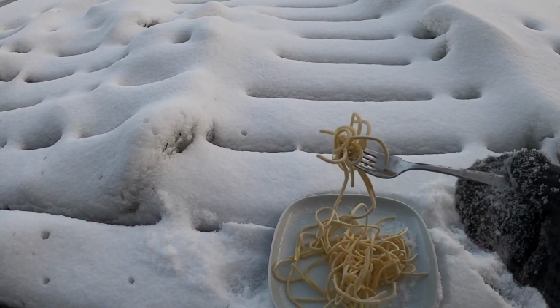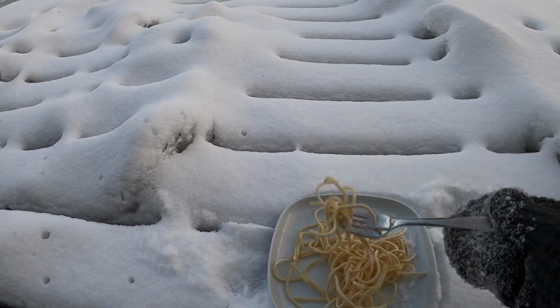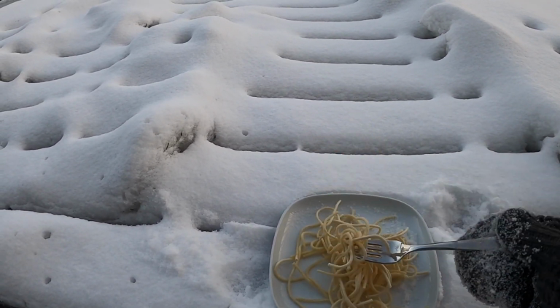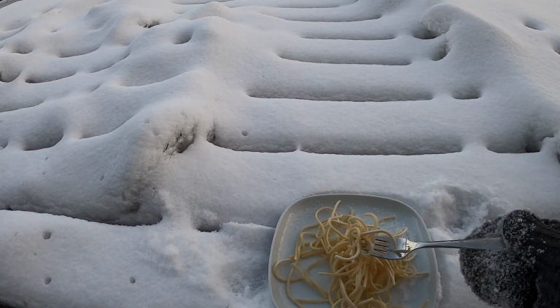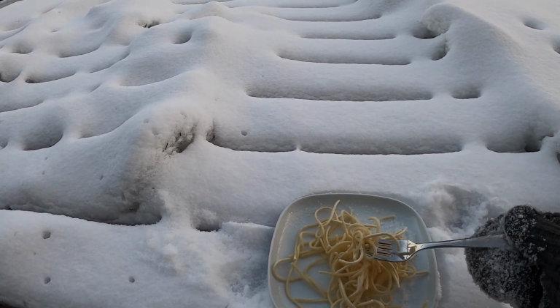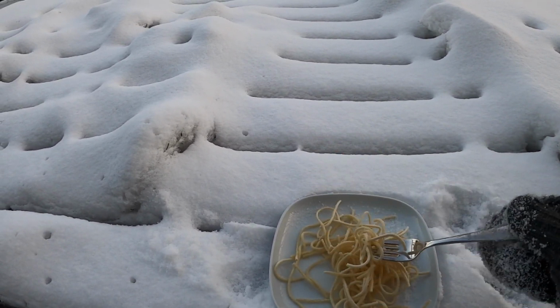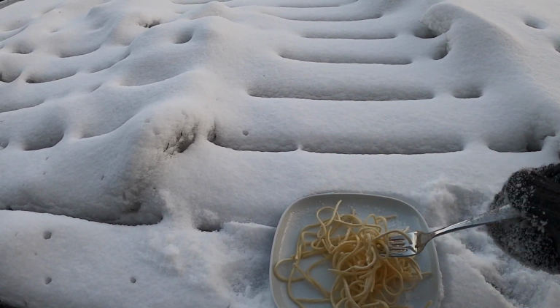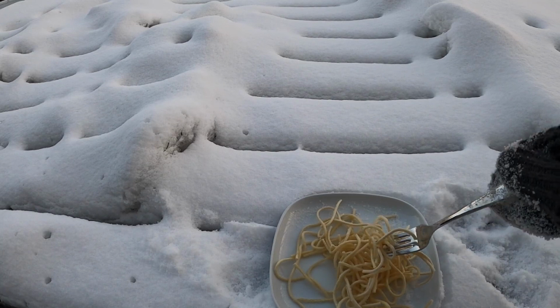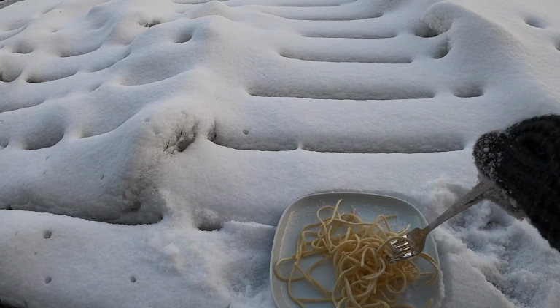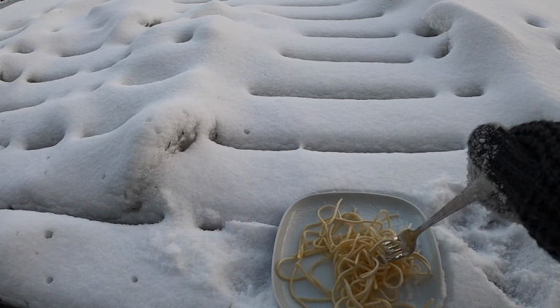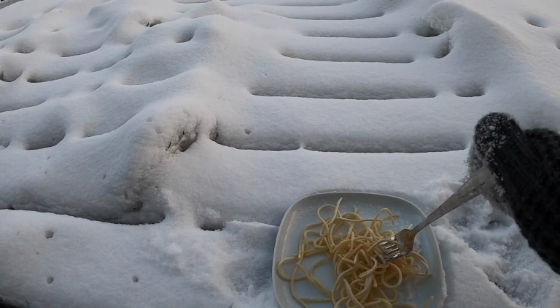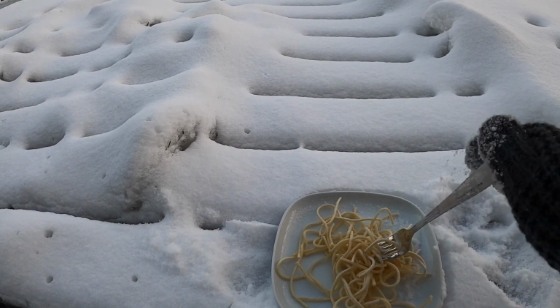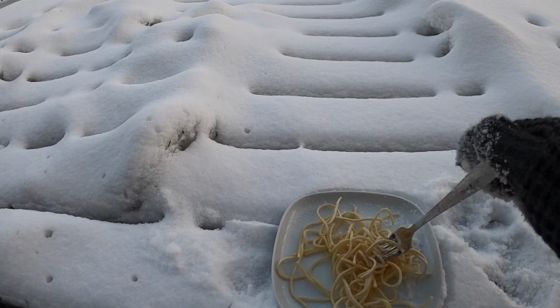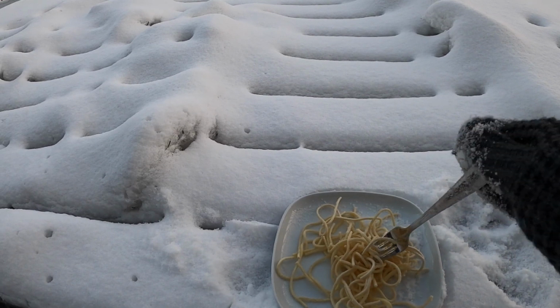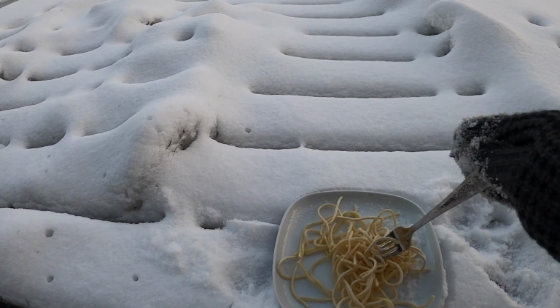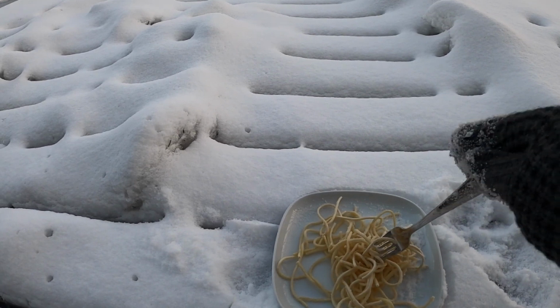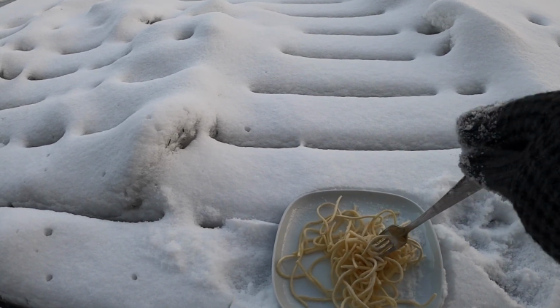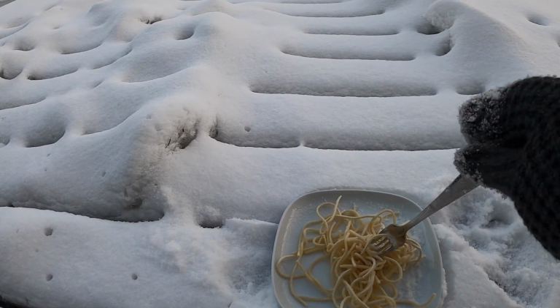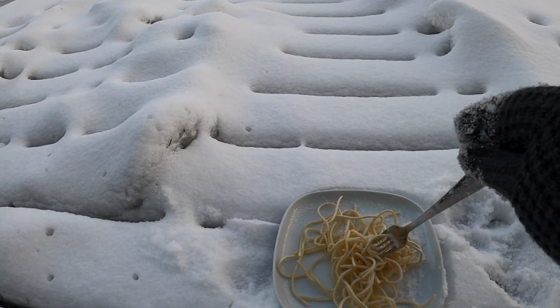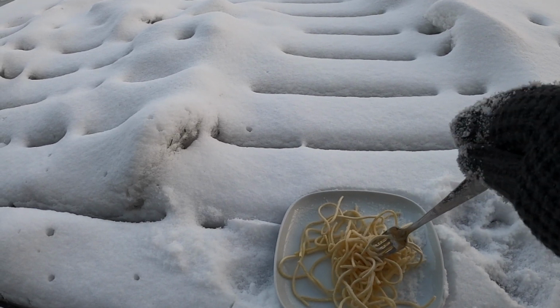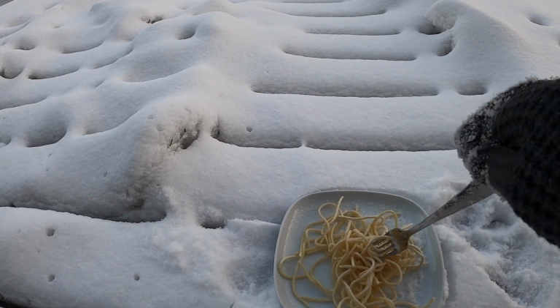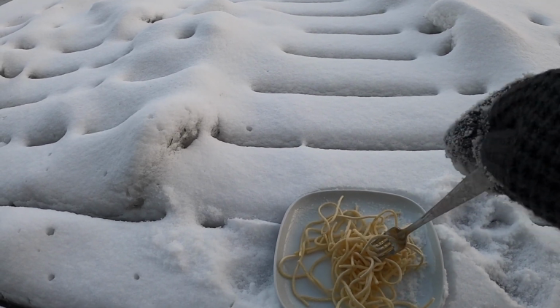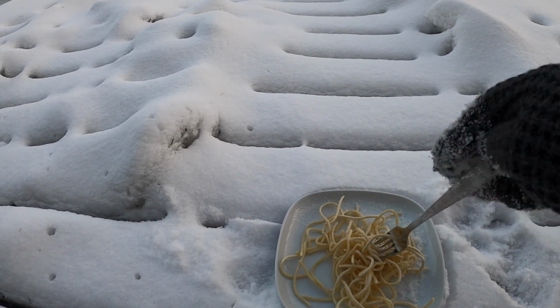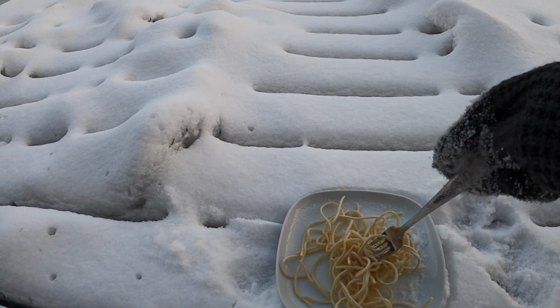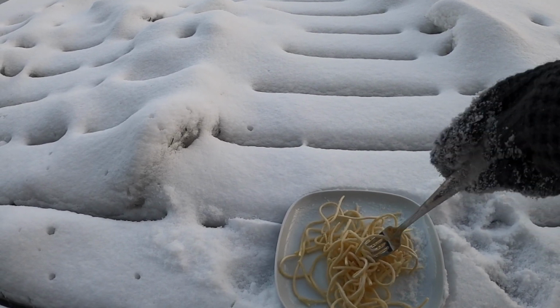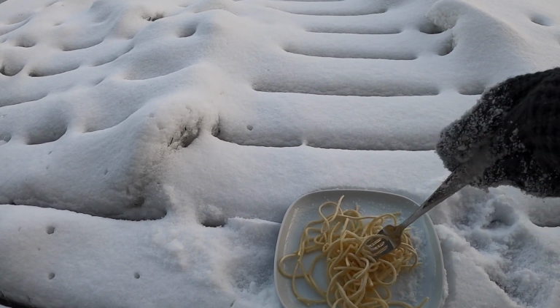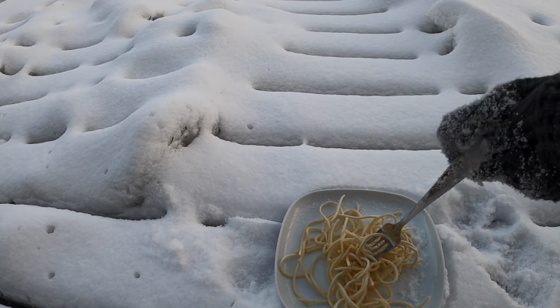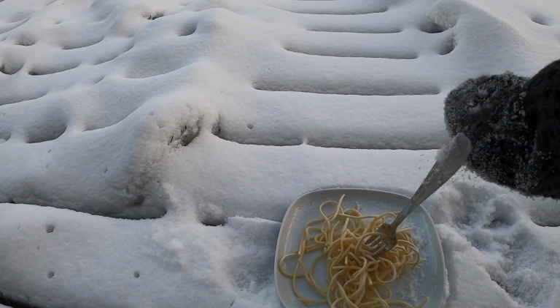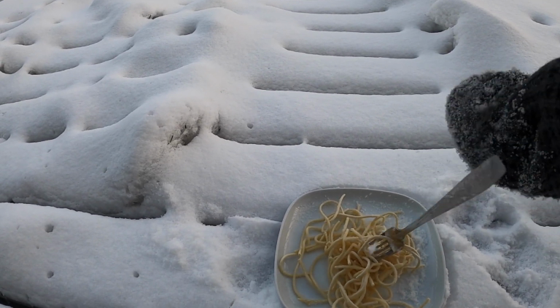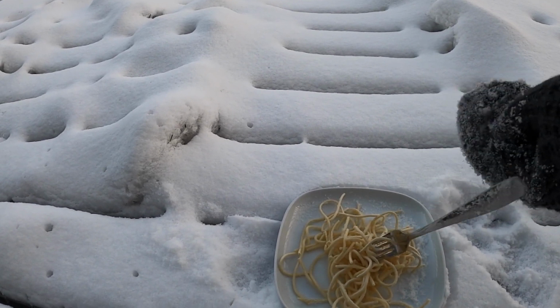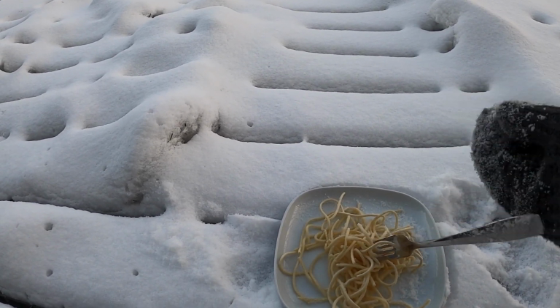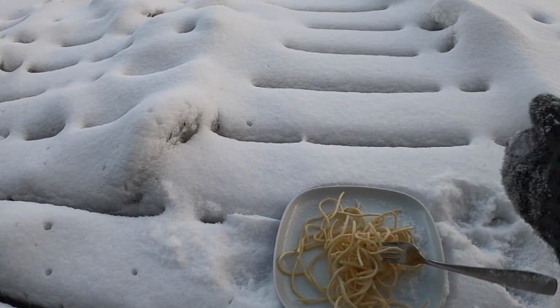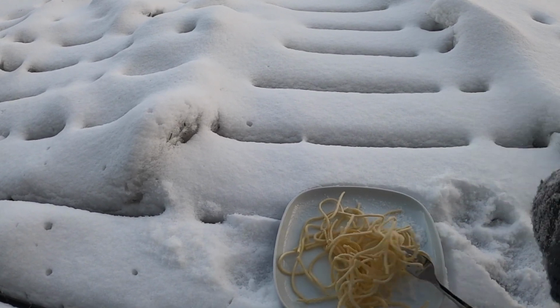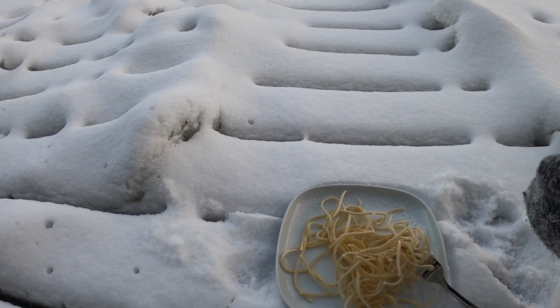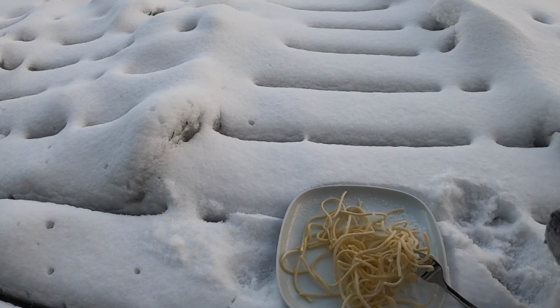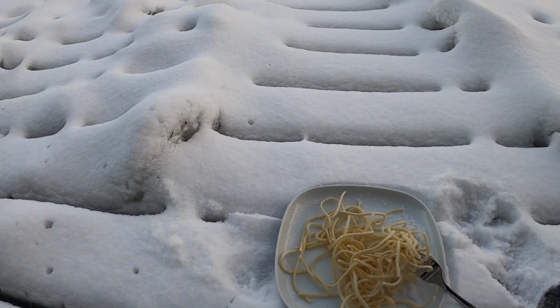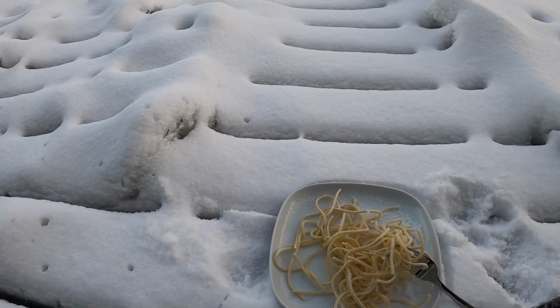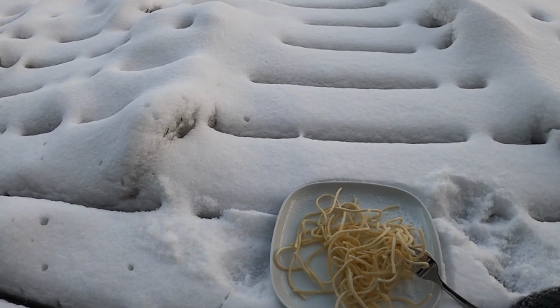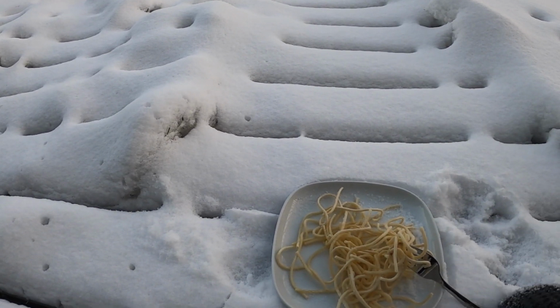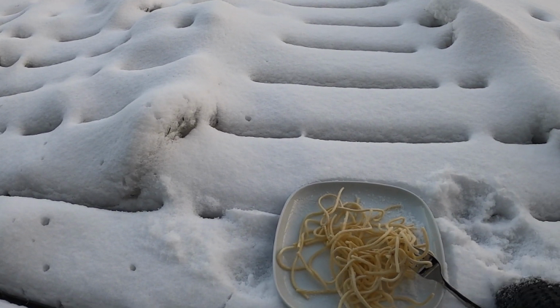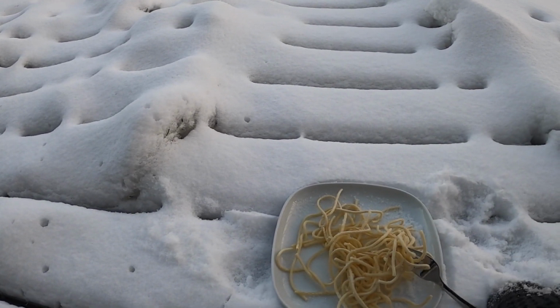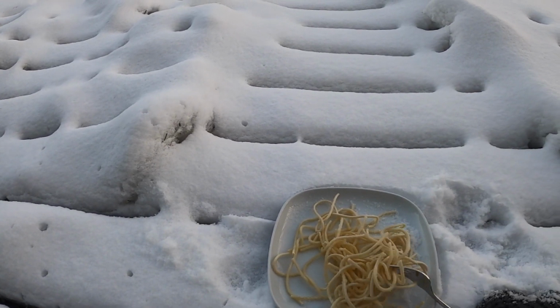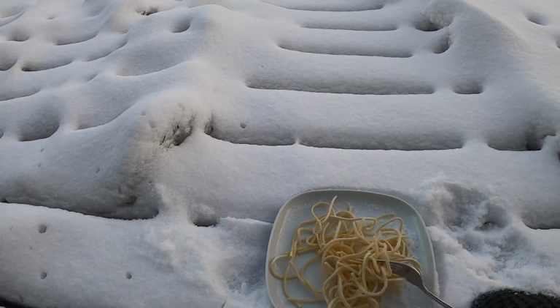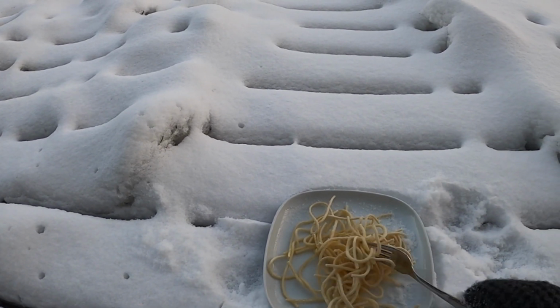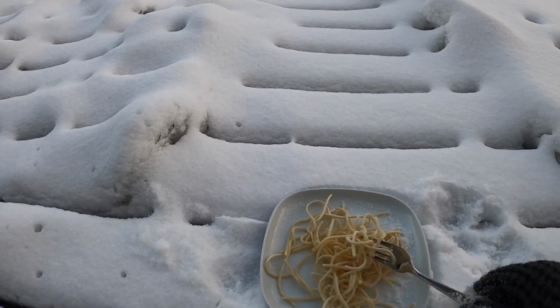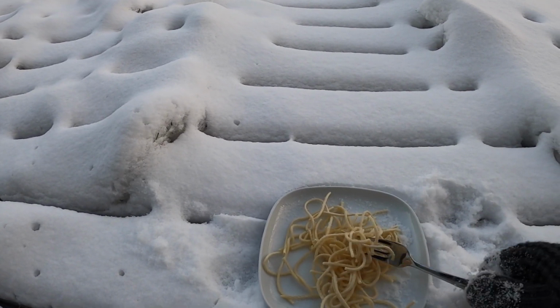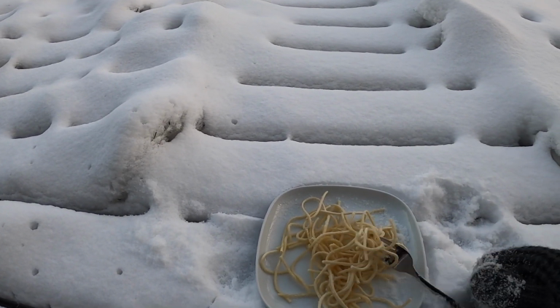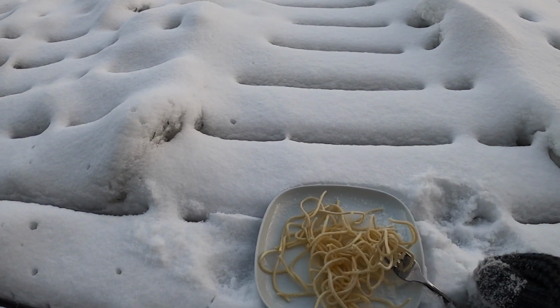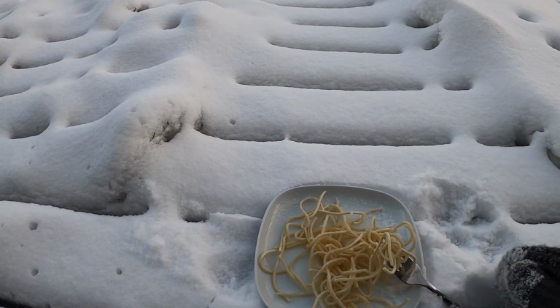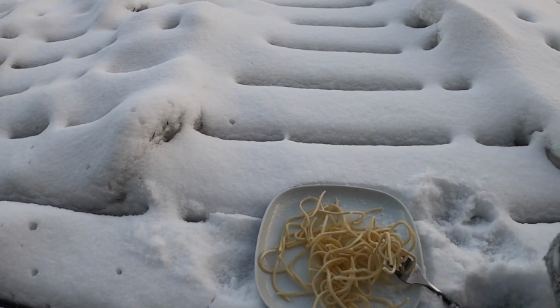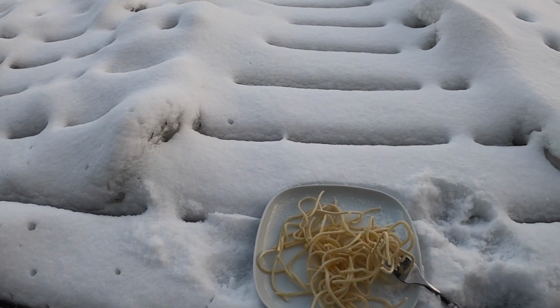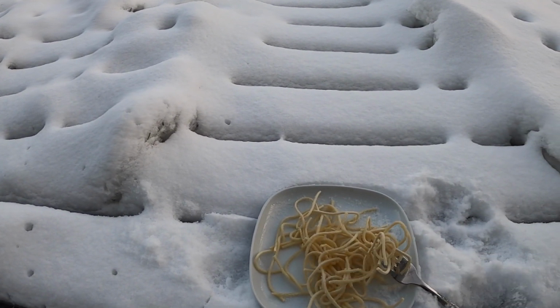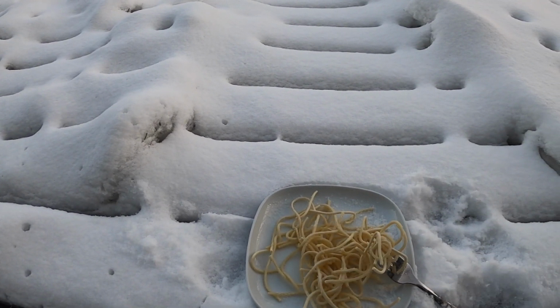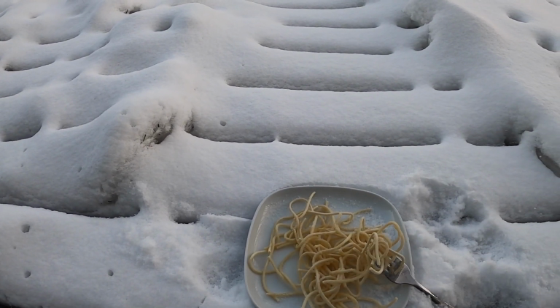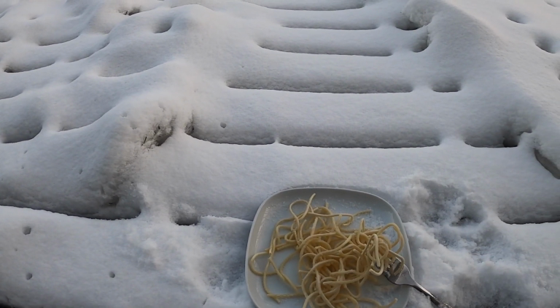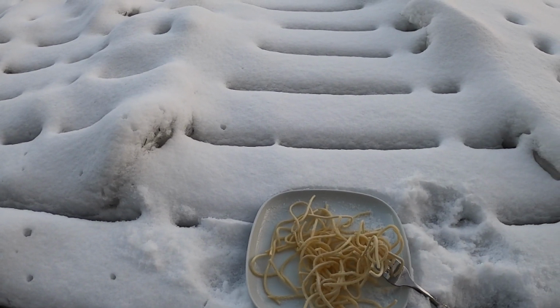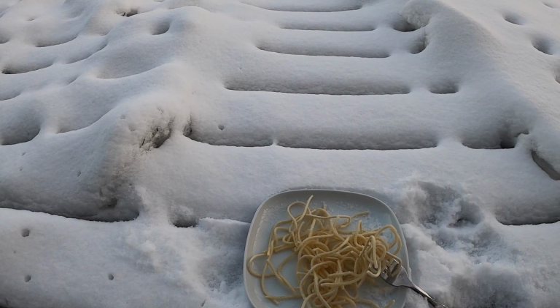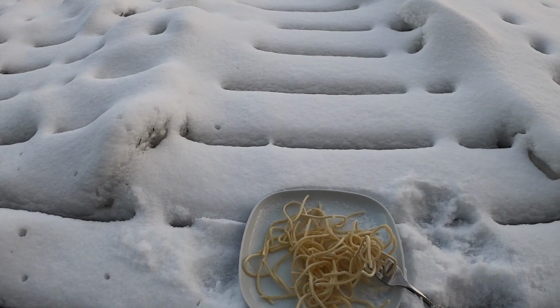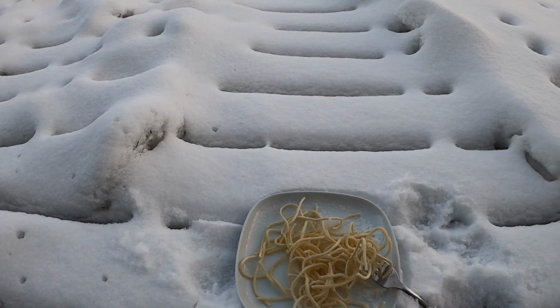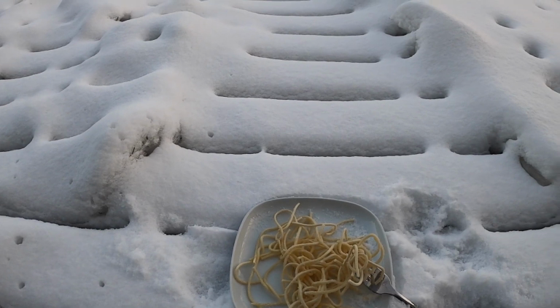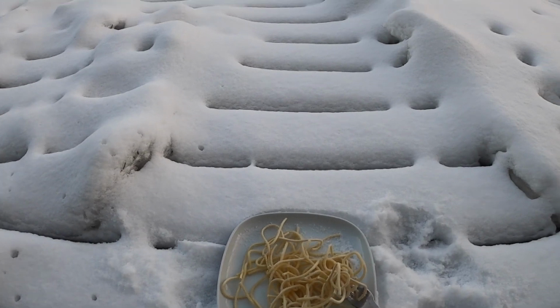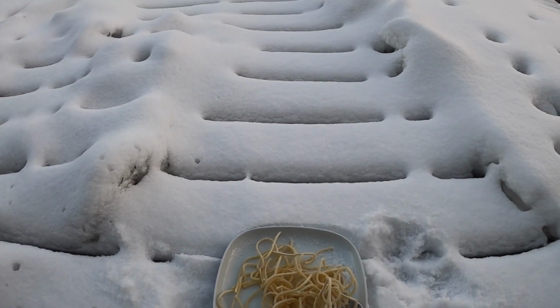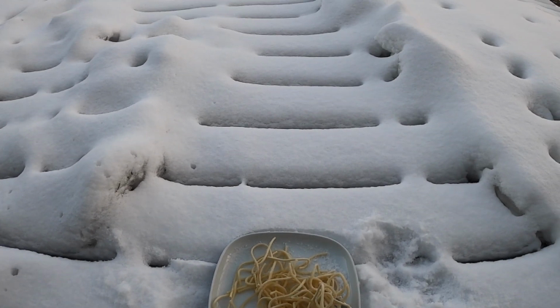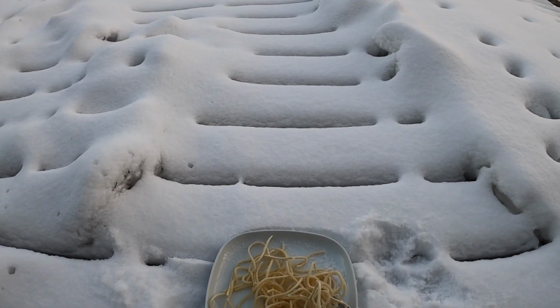It's definitely super frozen now. I am failing at this miserably.